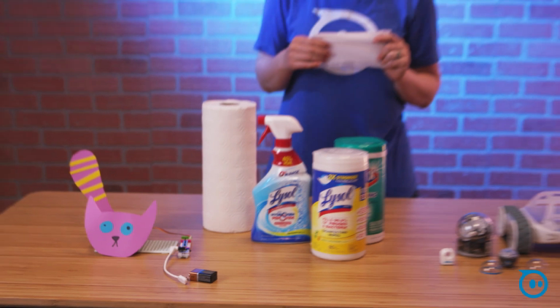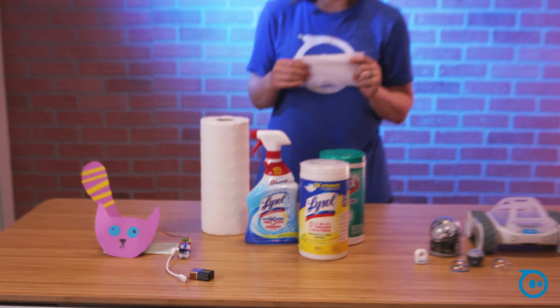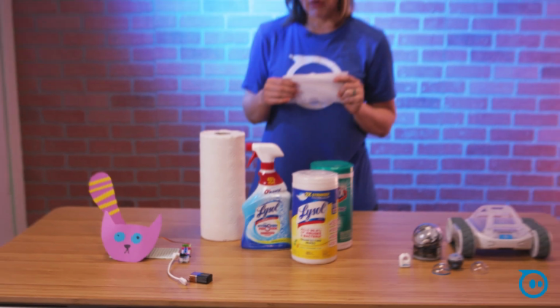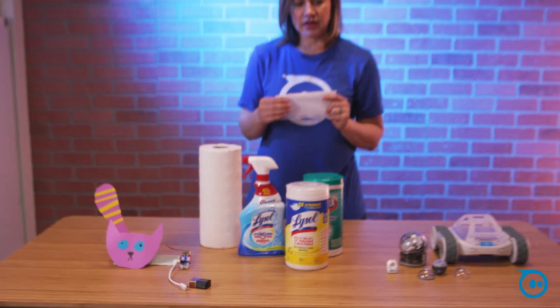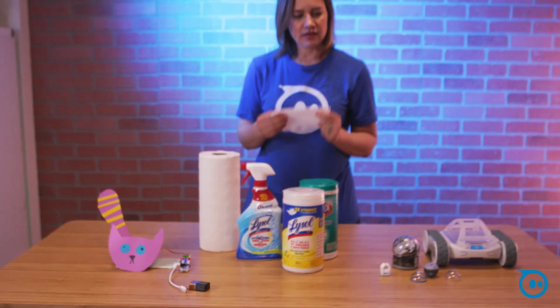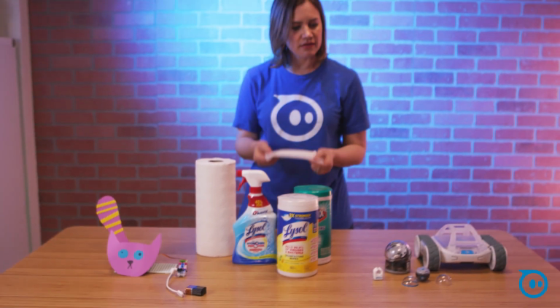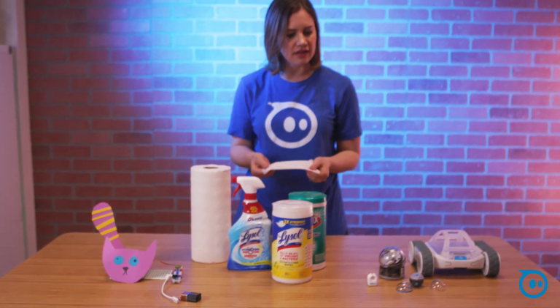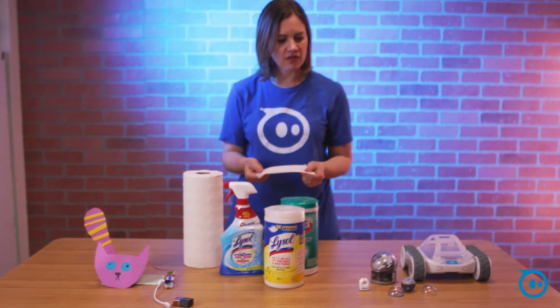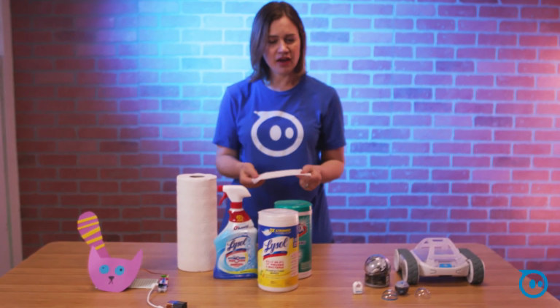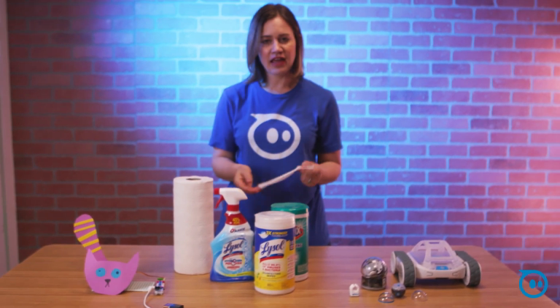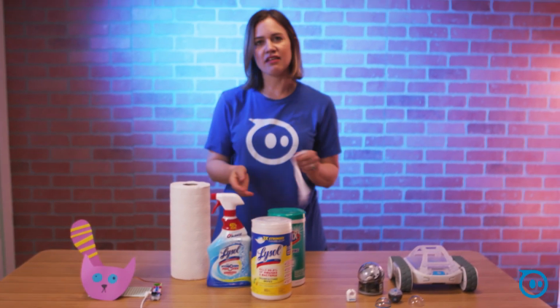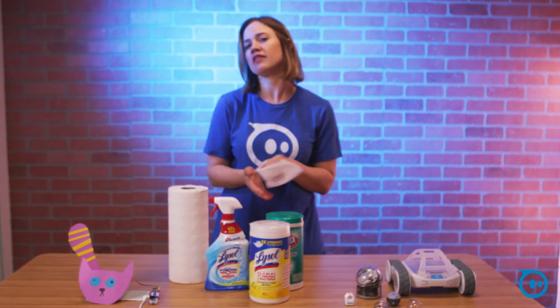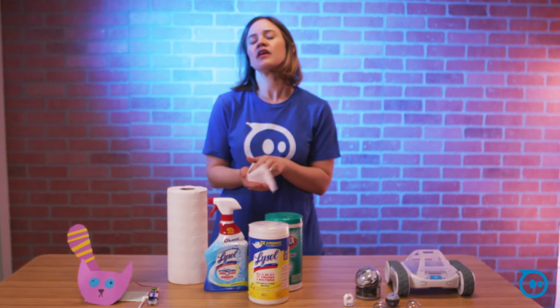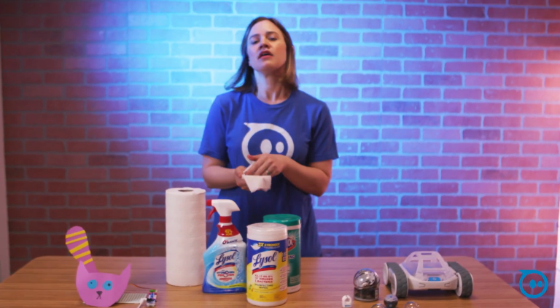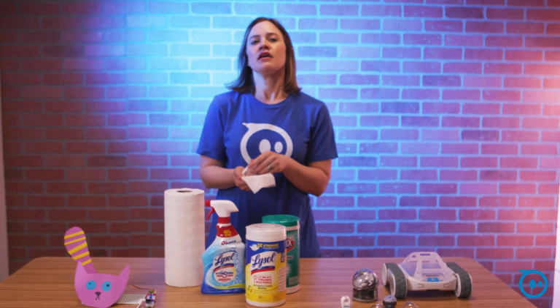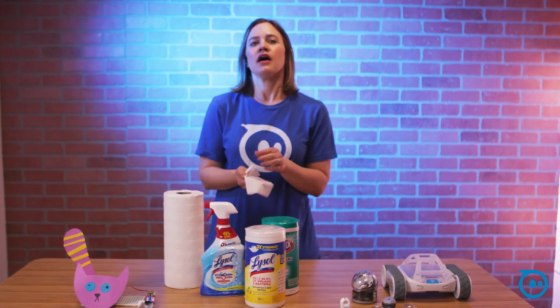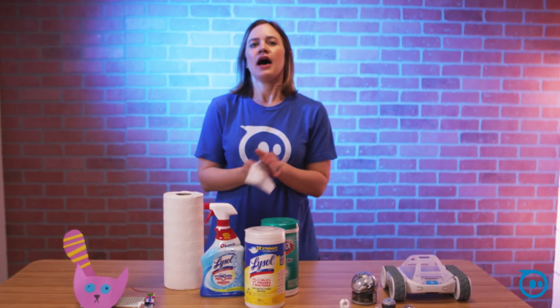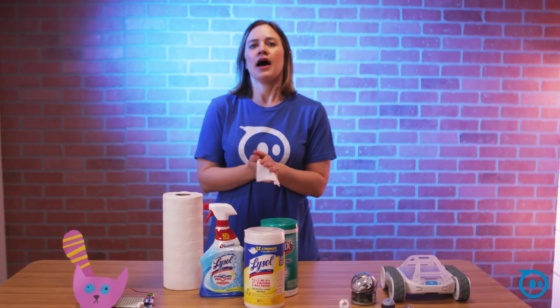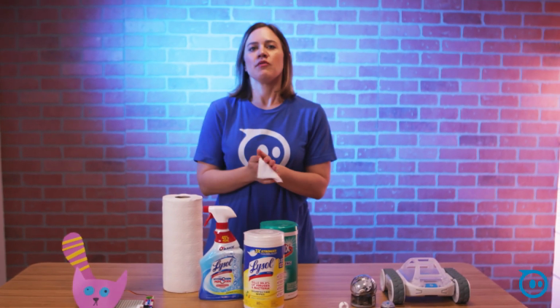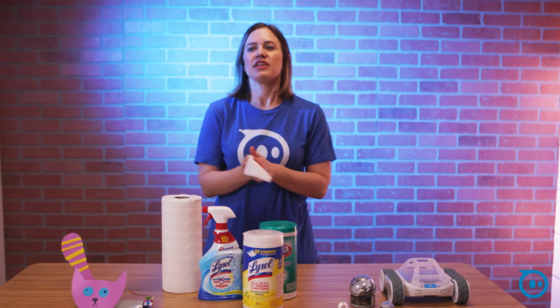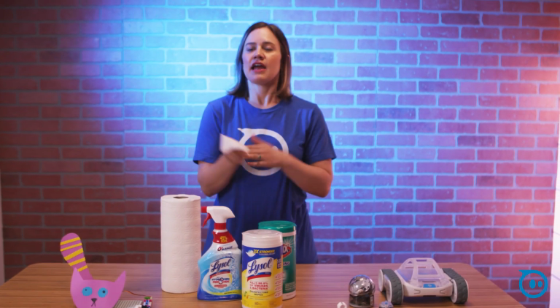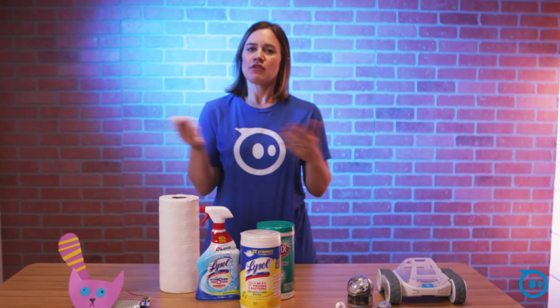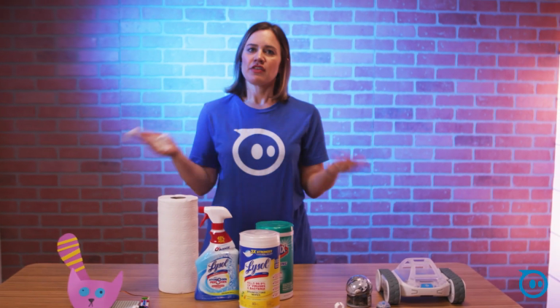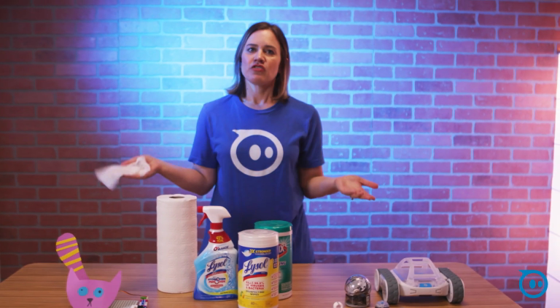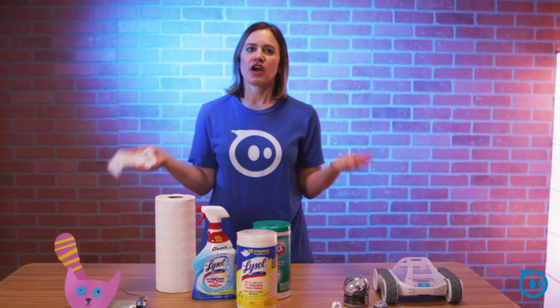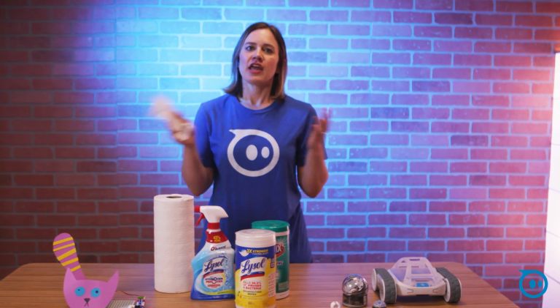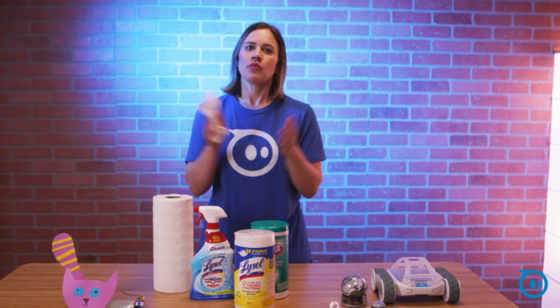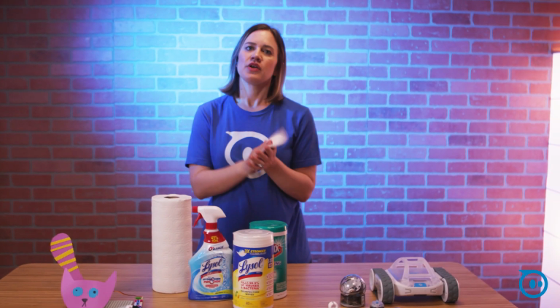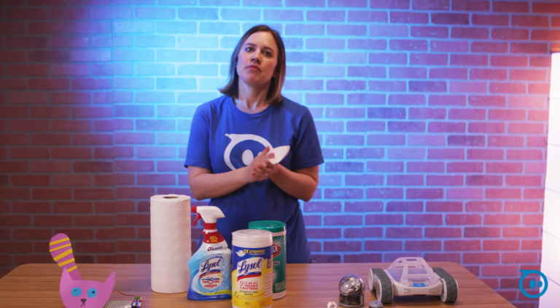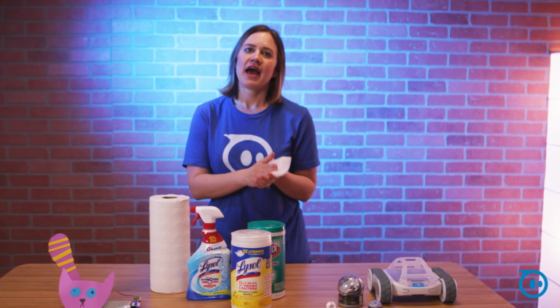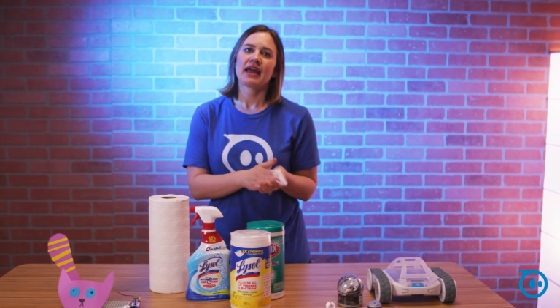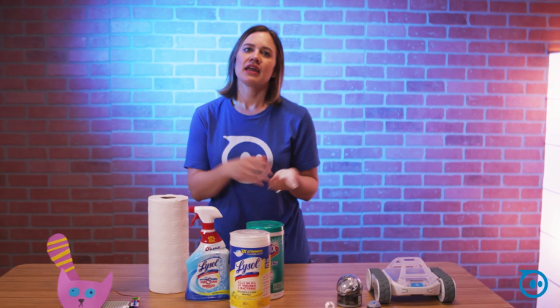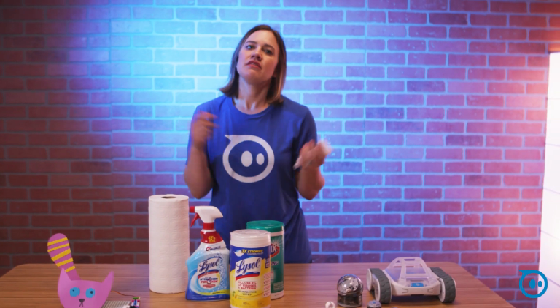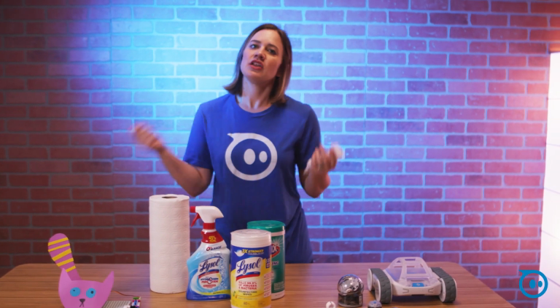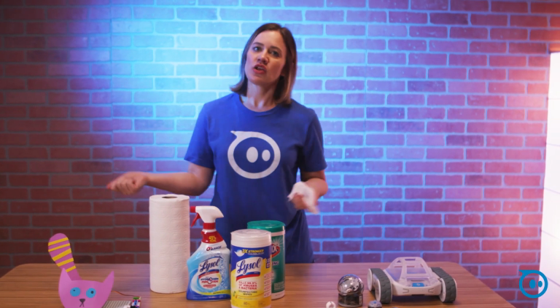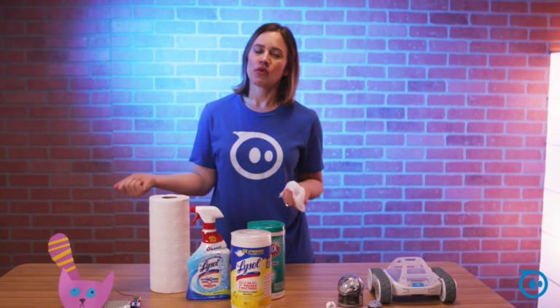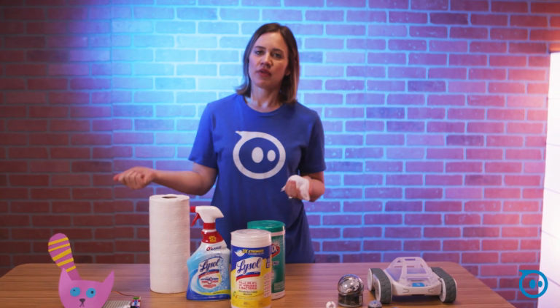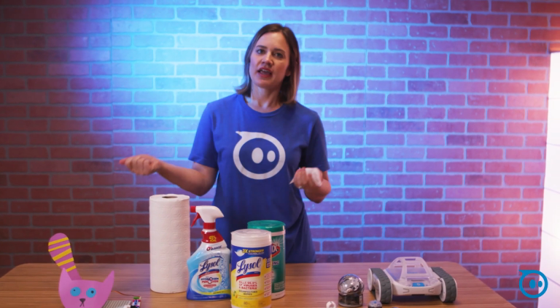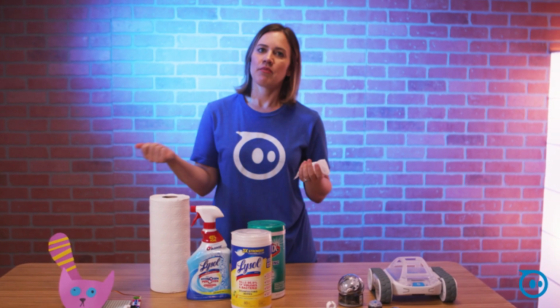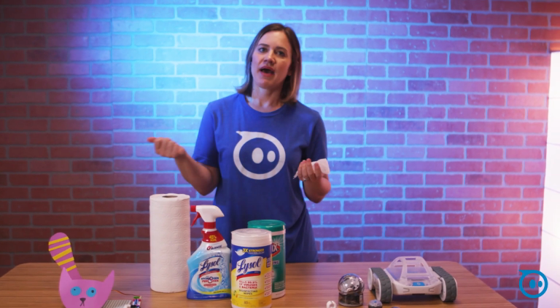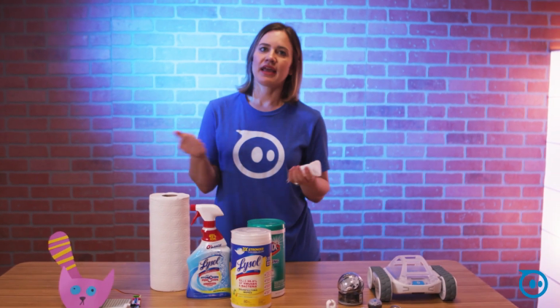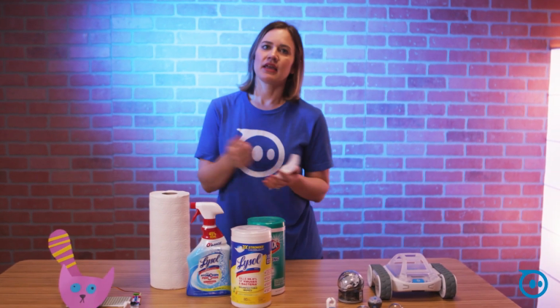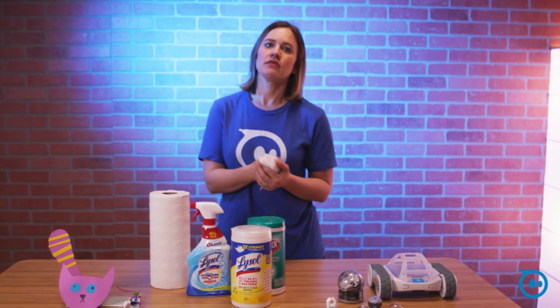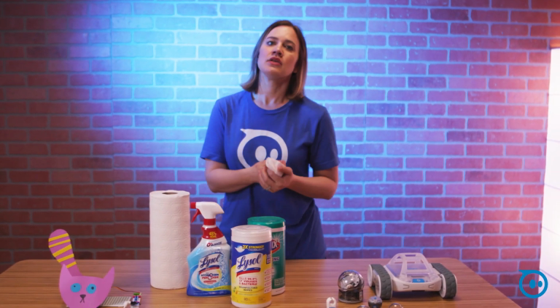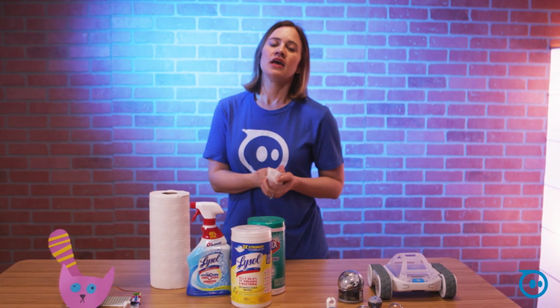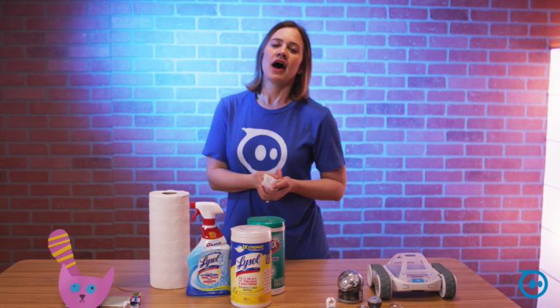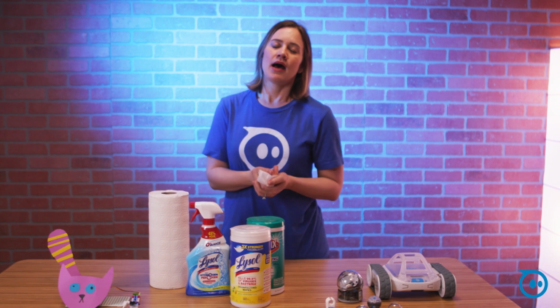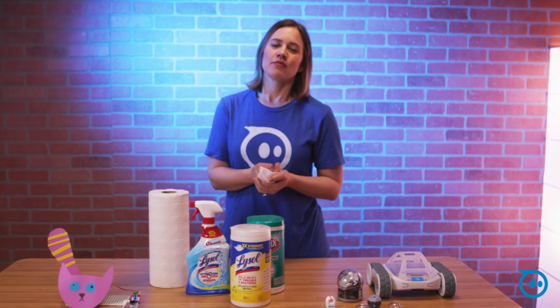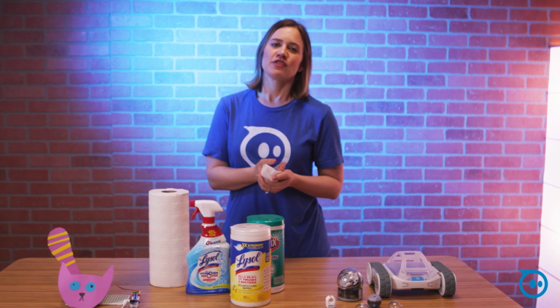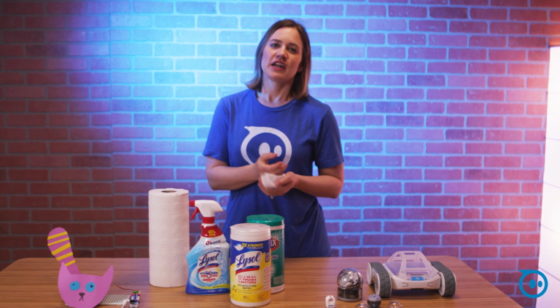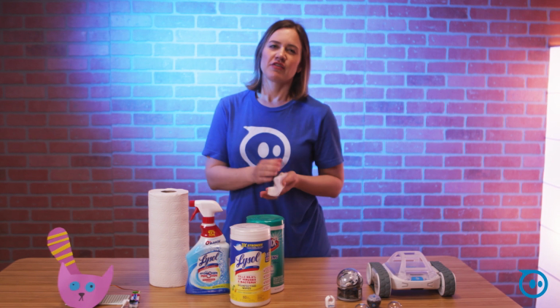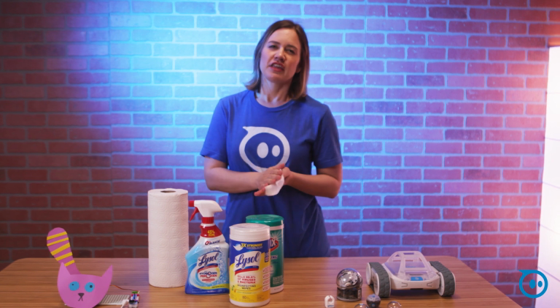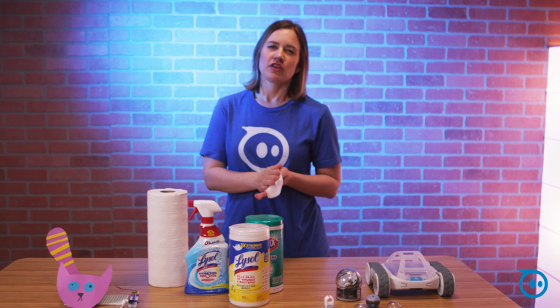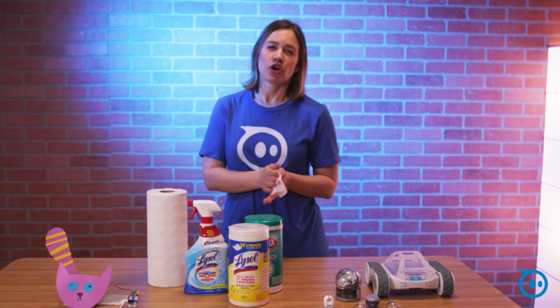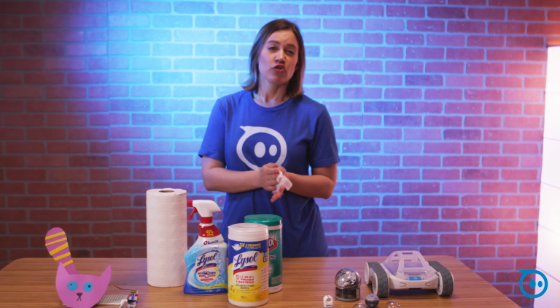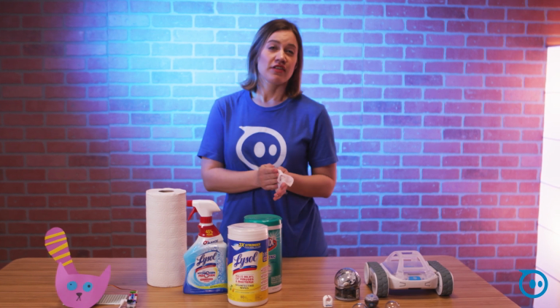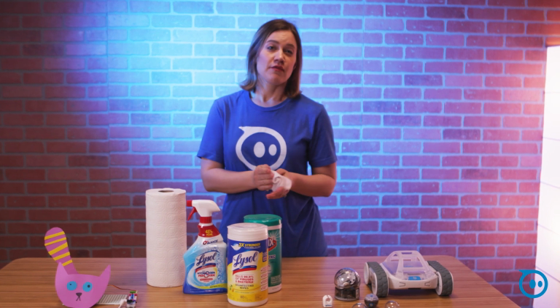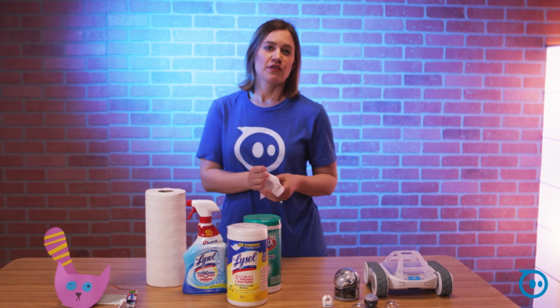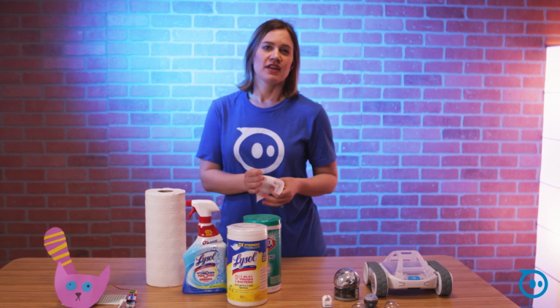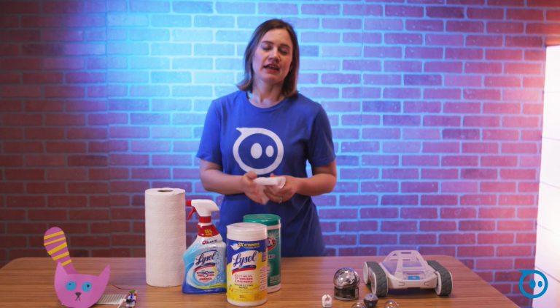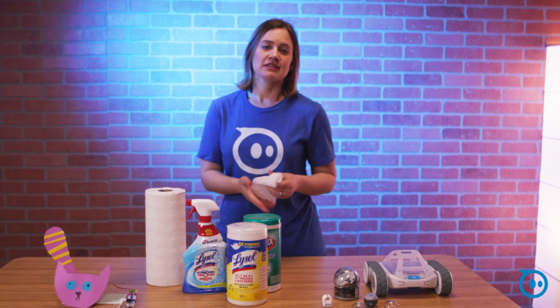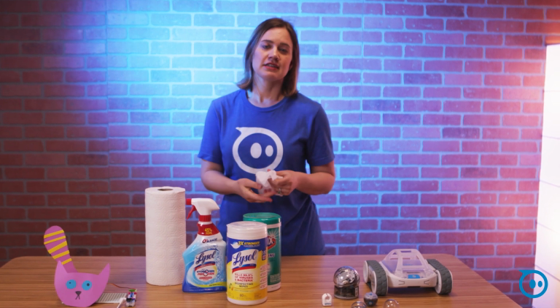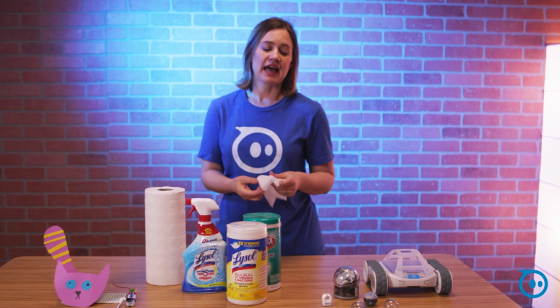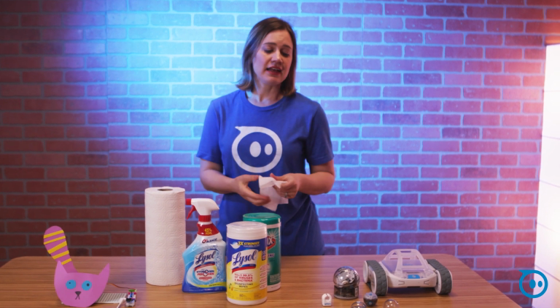As long as you let everything dry and put it back in, then you can plug it back in so that everything charges up for the next class.